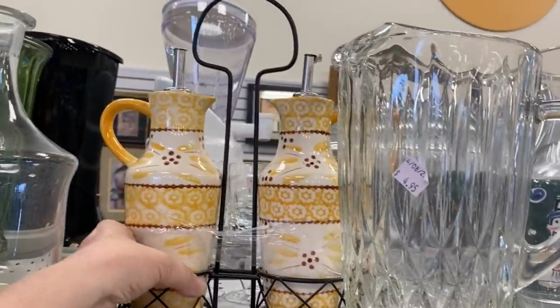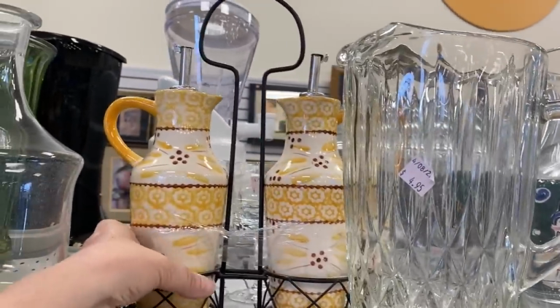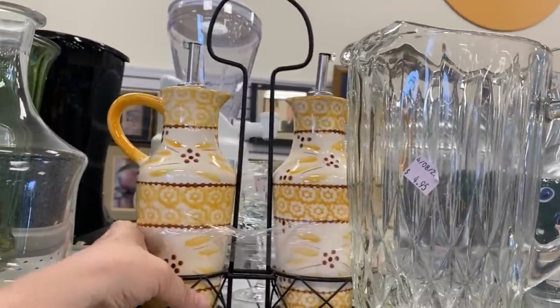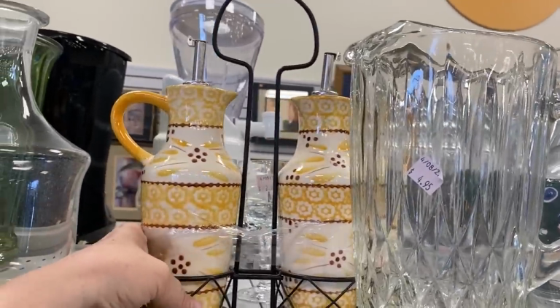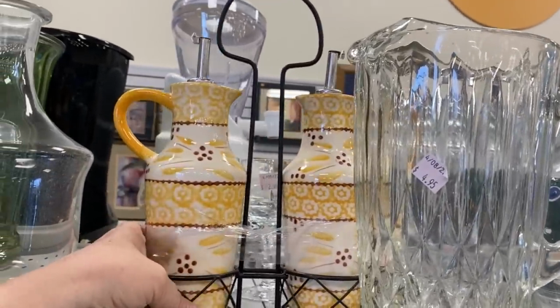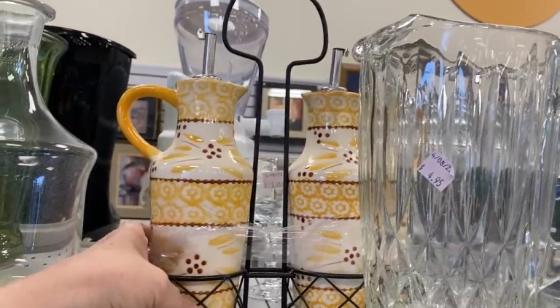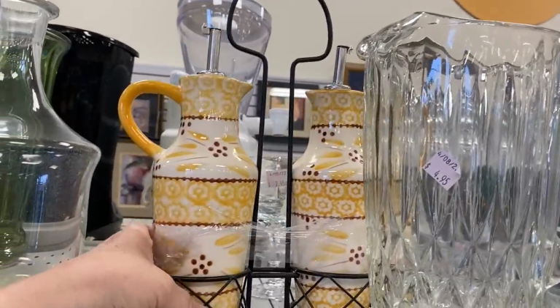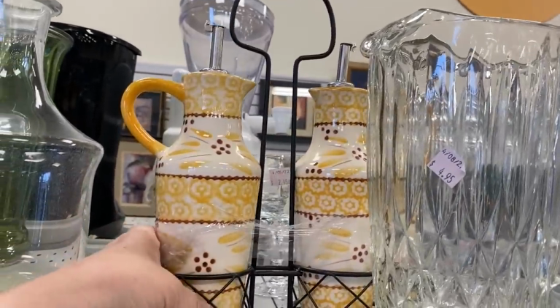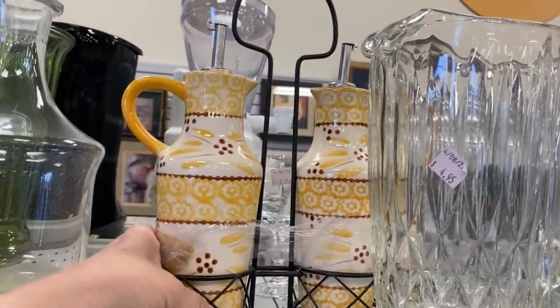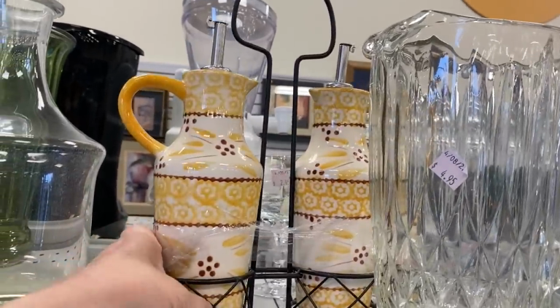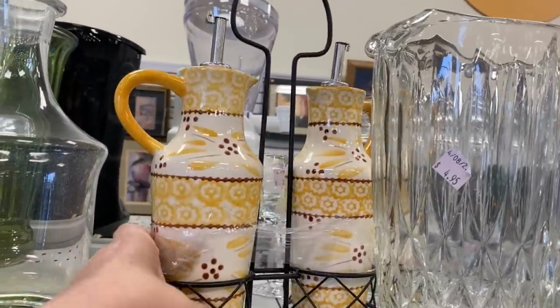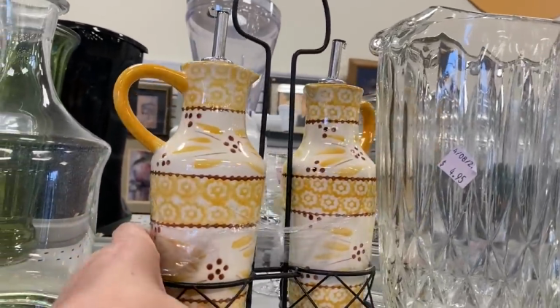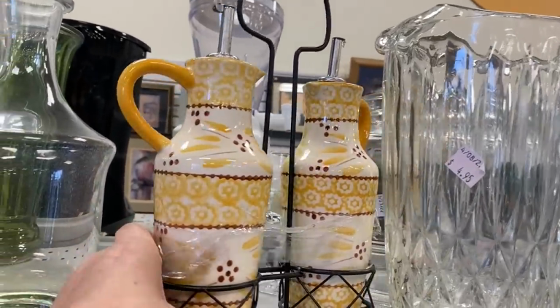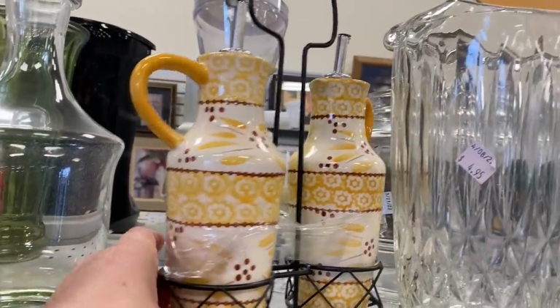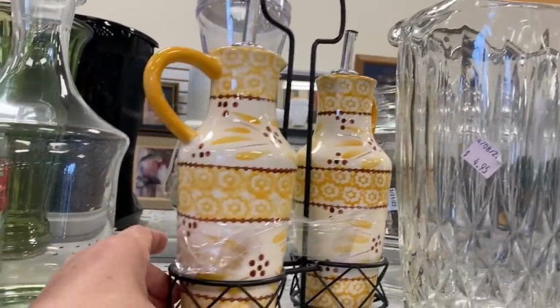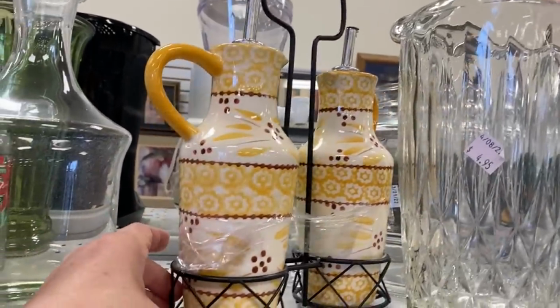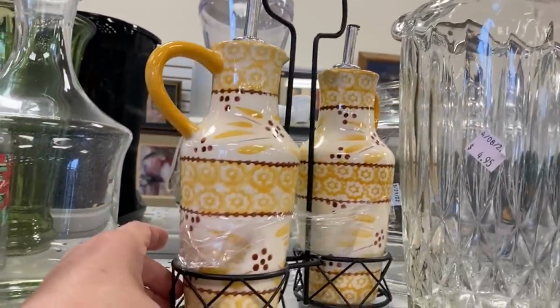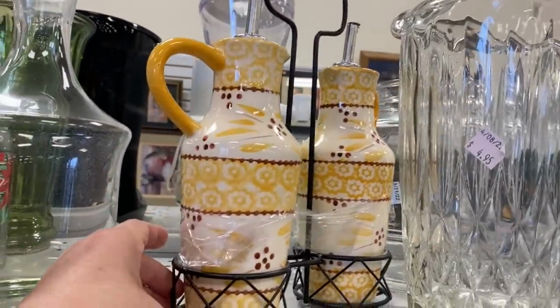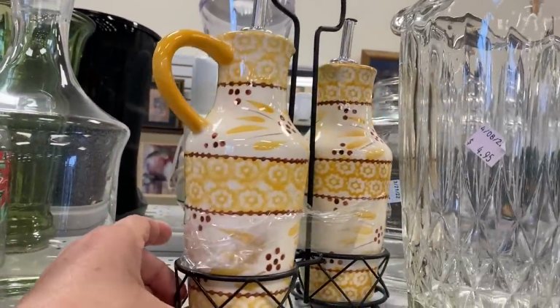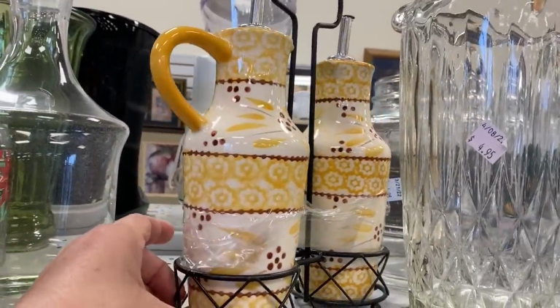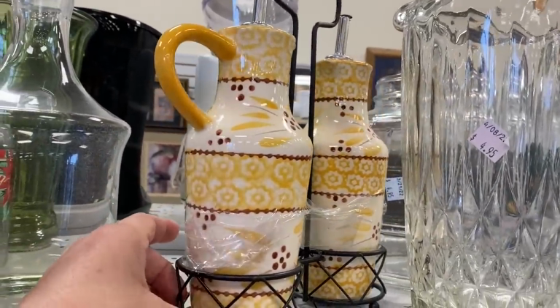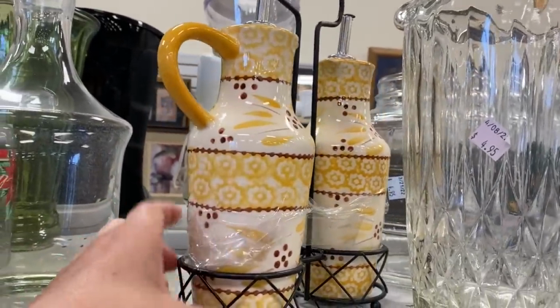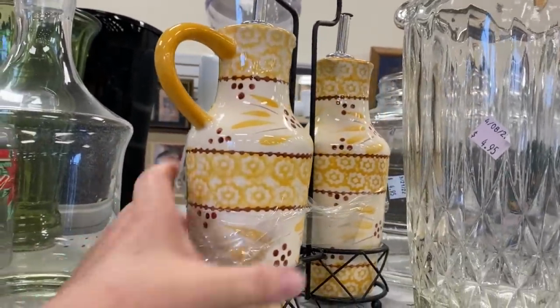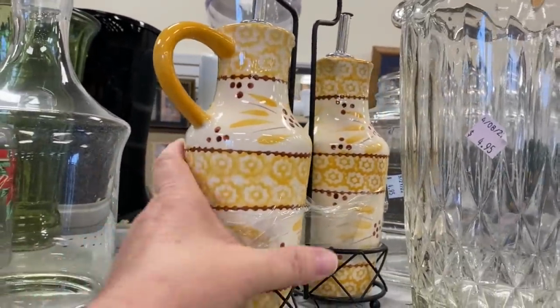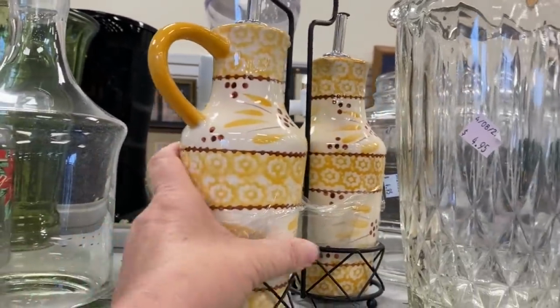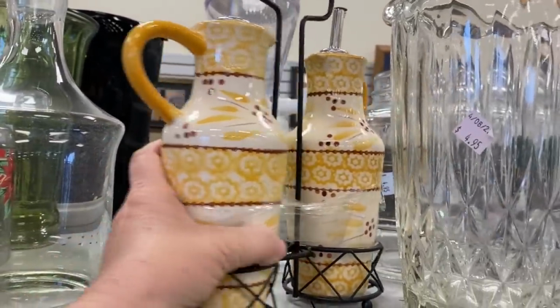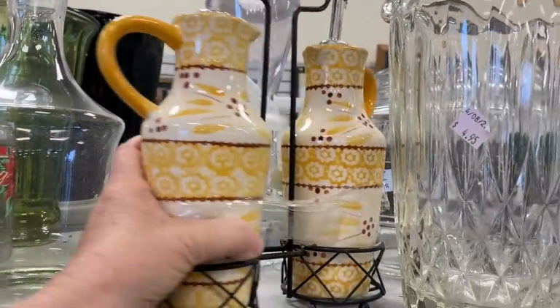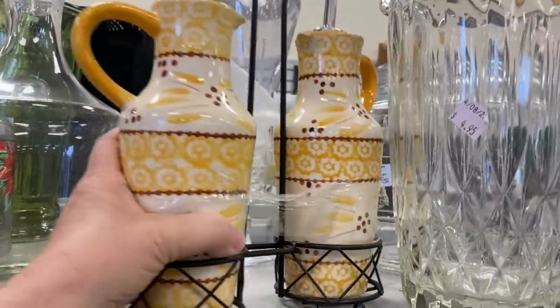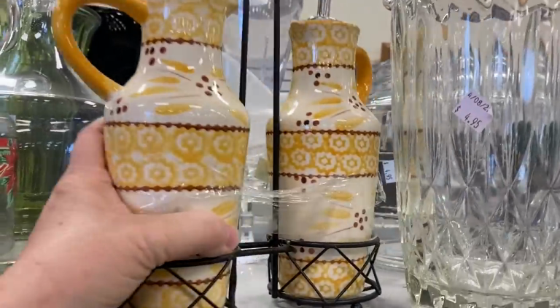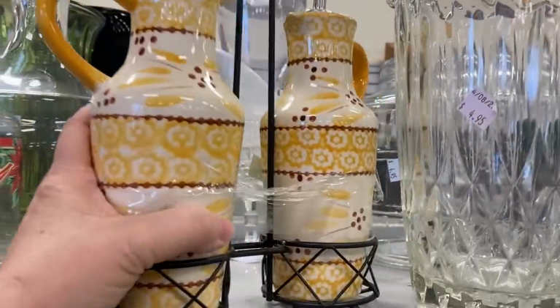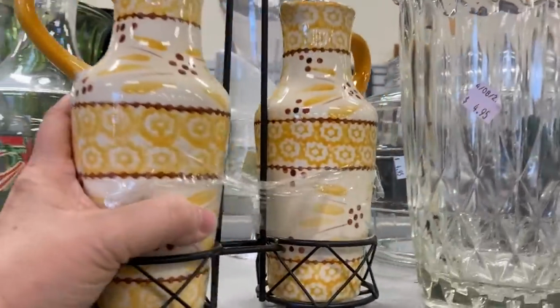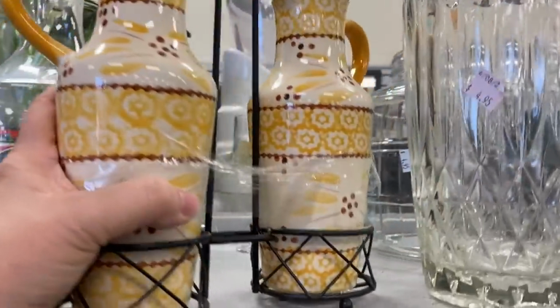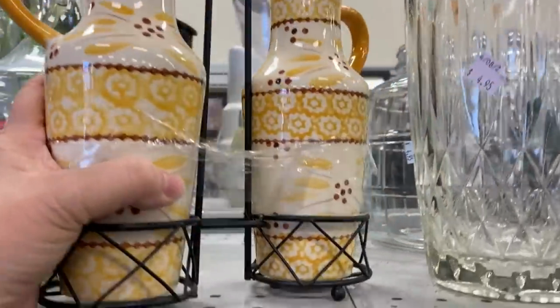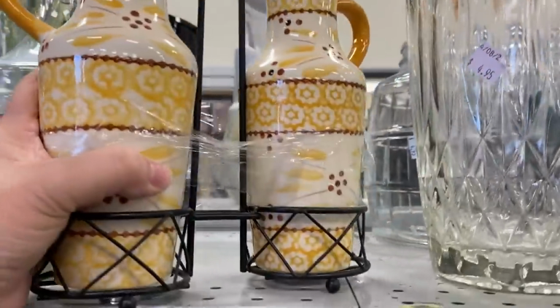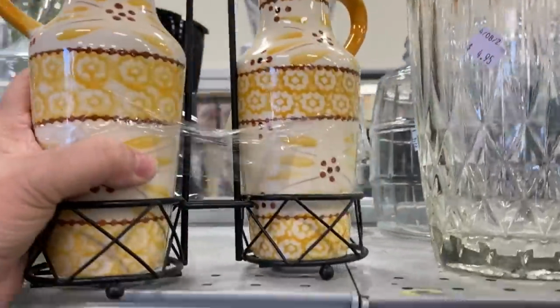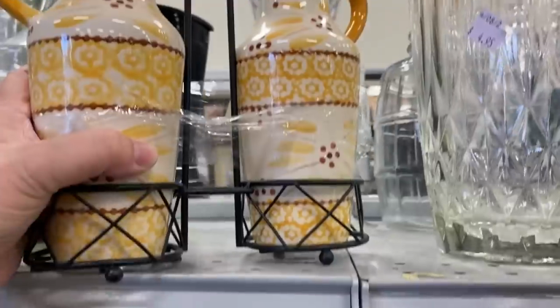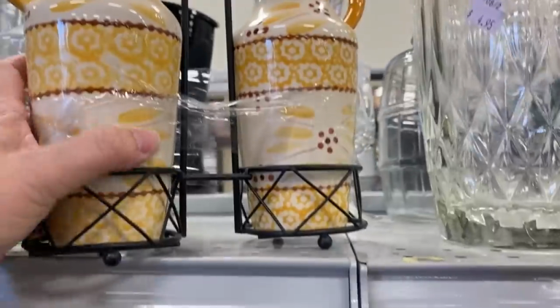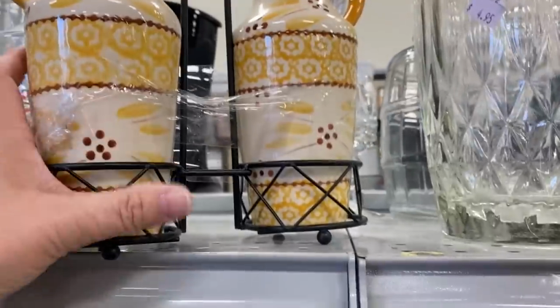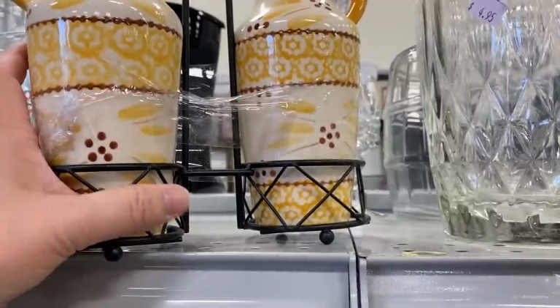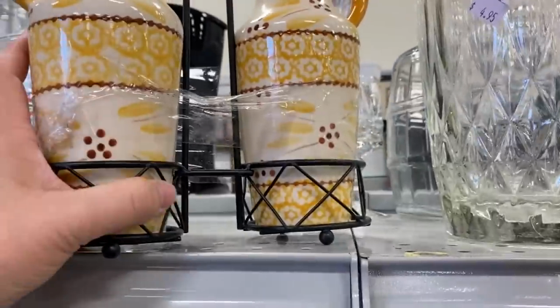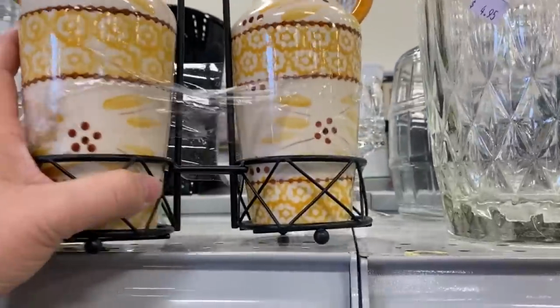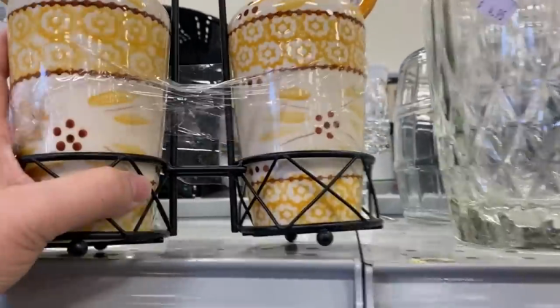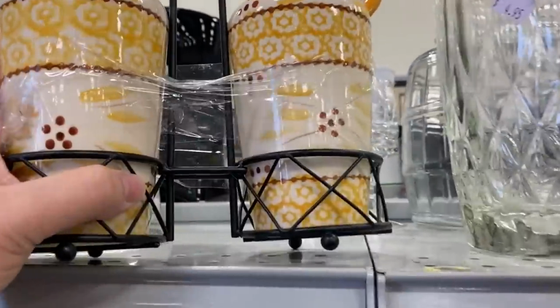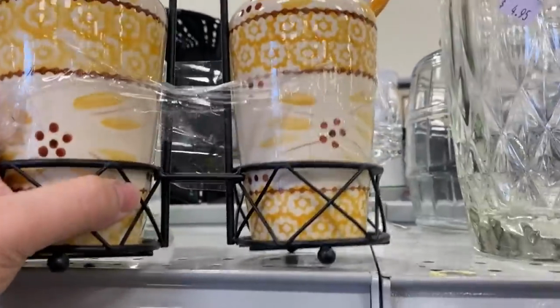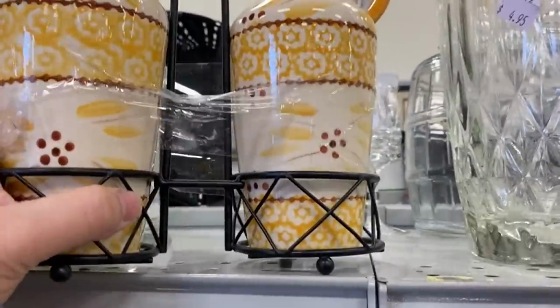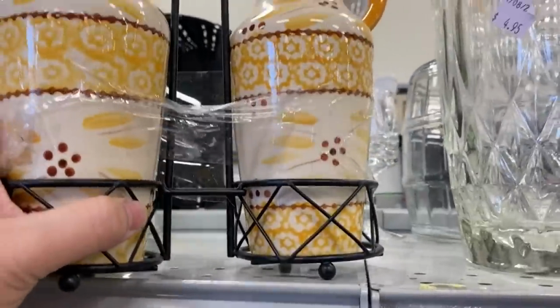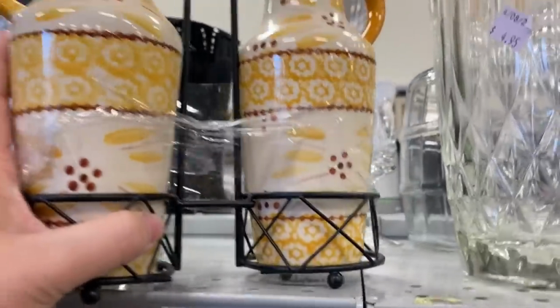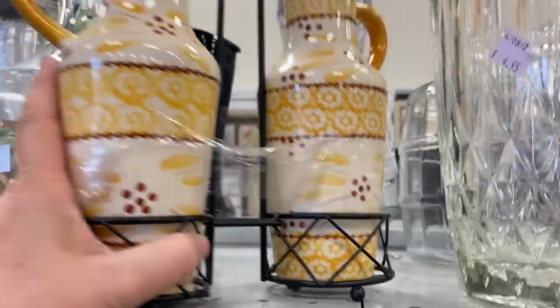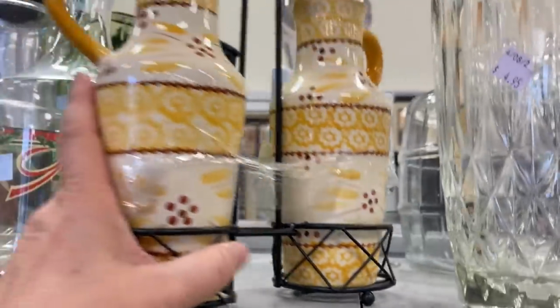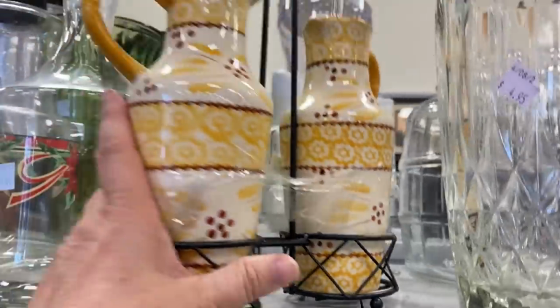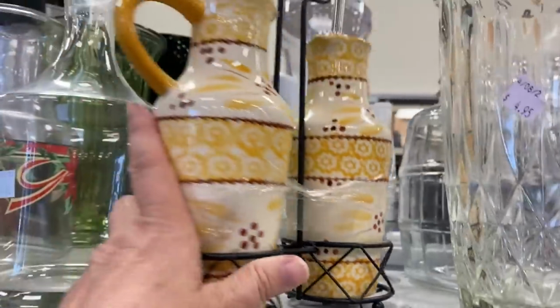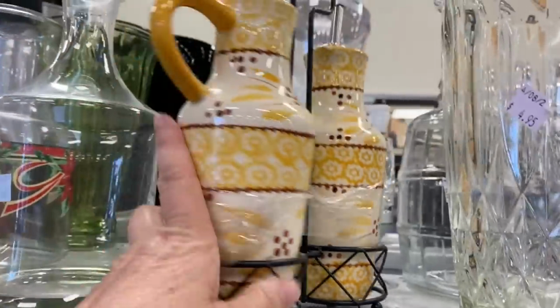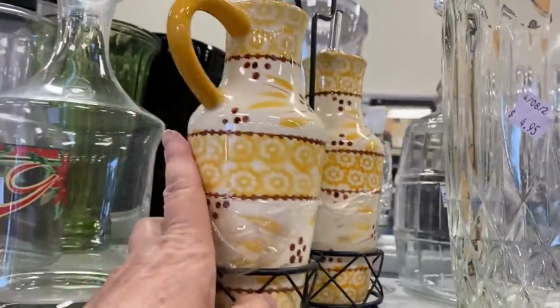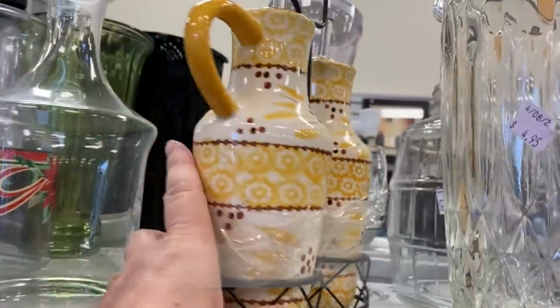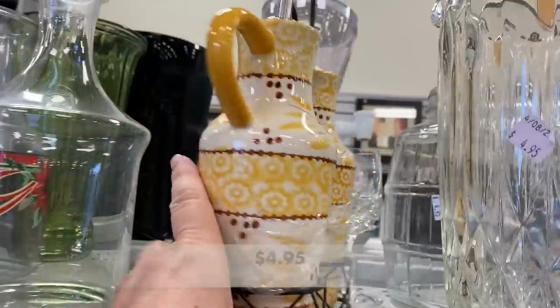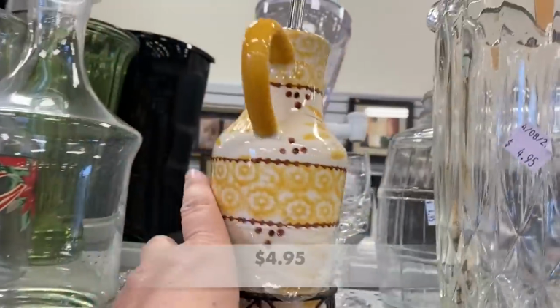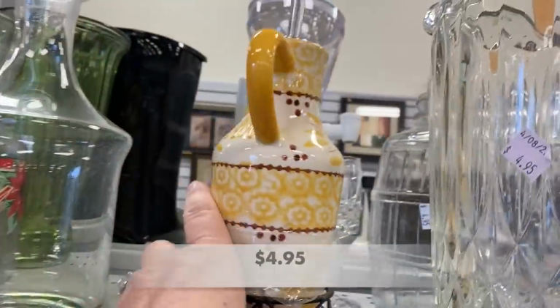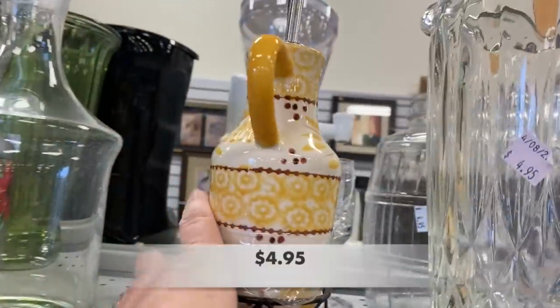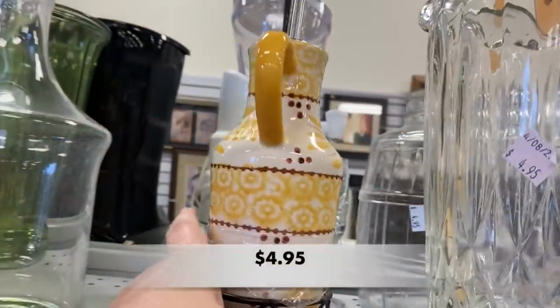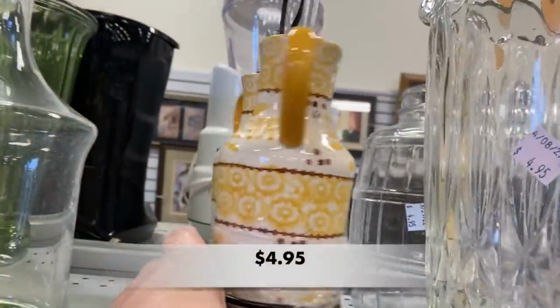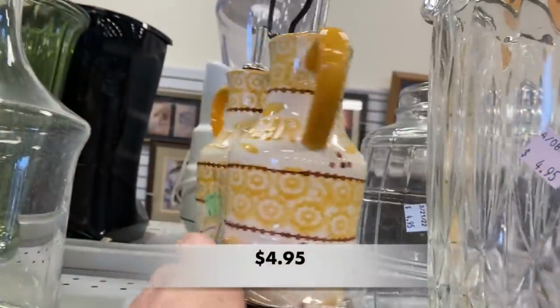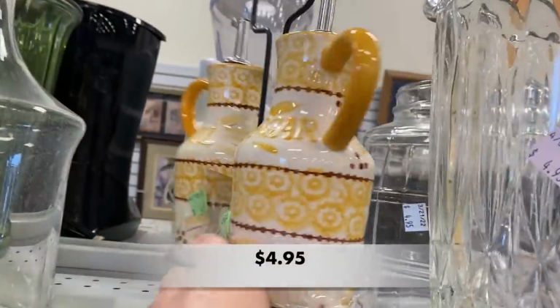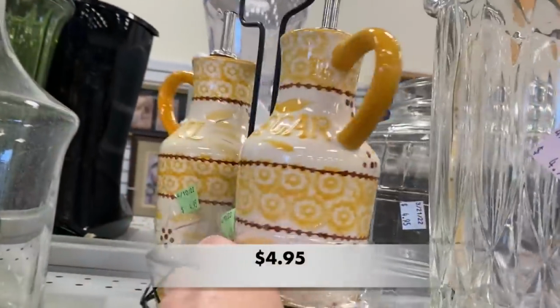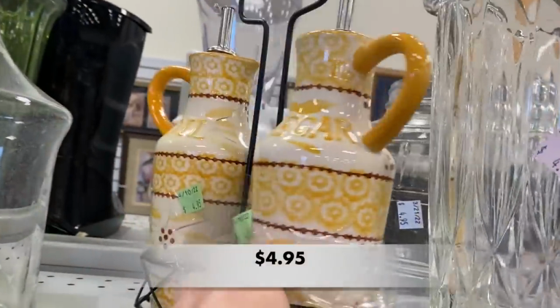Here's another cruet. This is Temptations. This was in really good condition — I love that it has its own caddy.